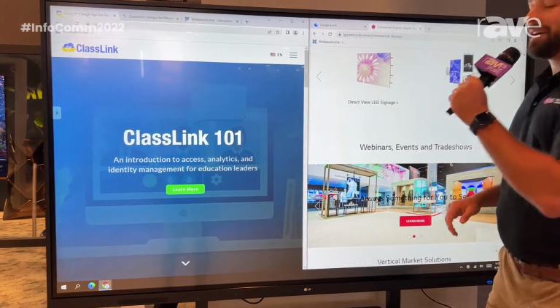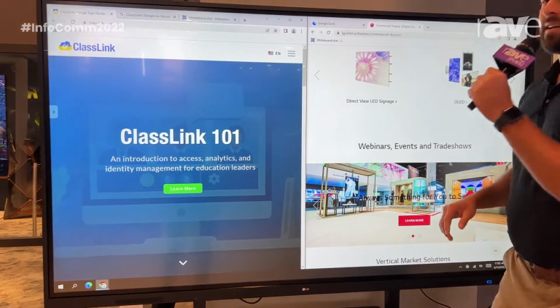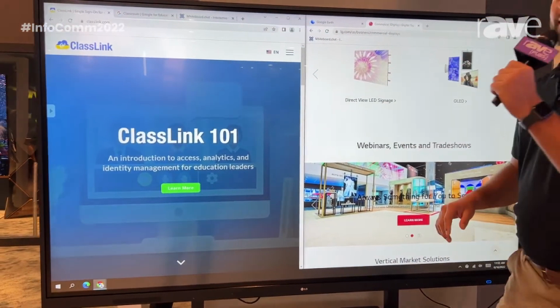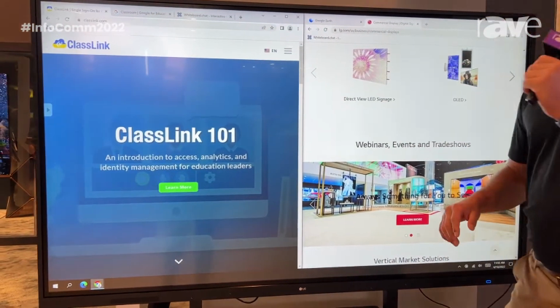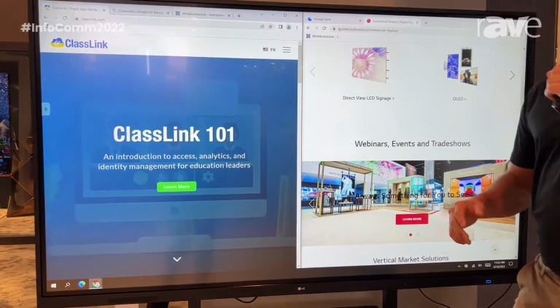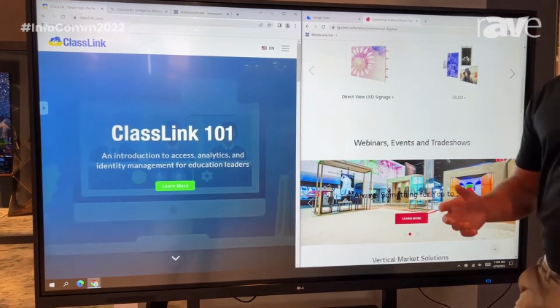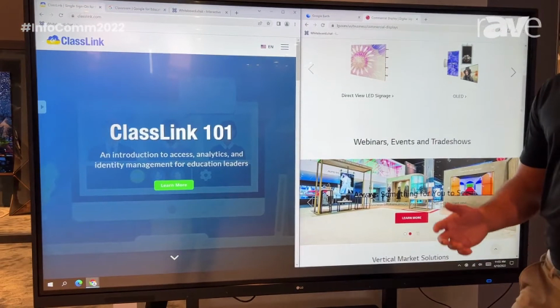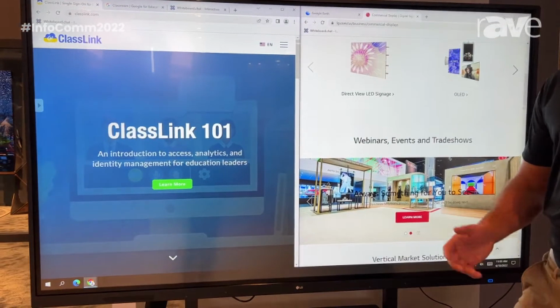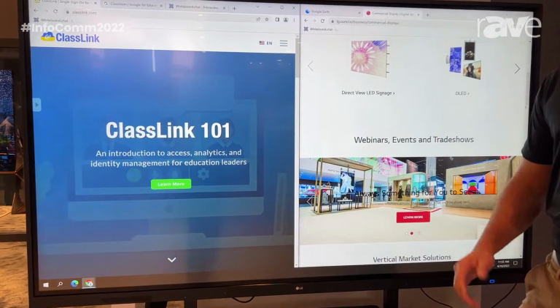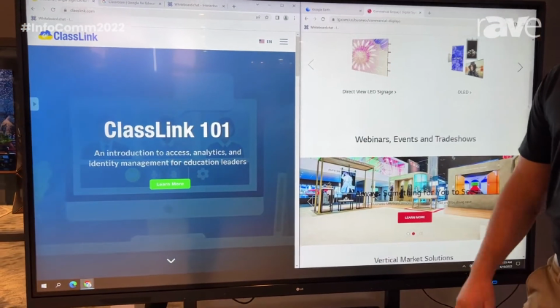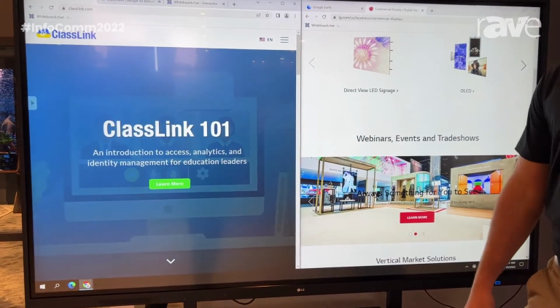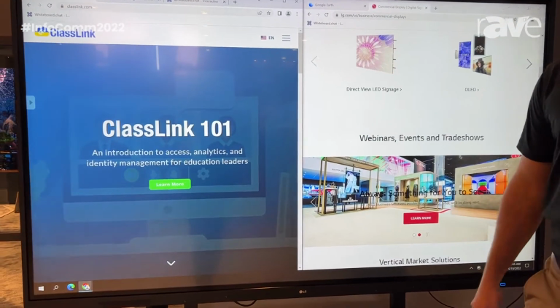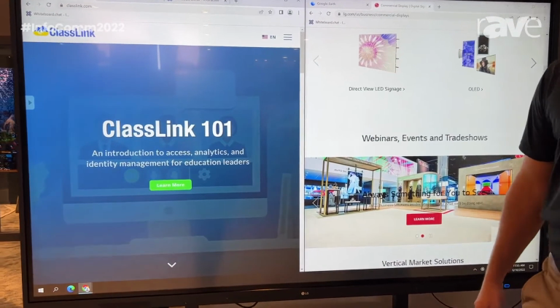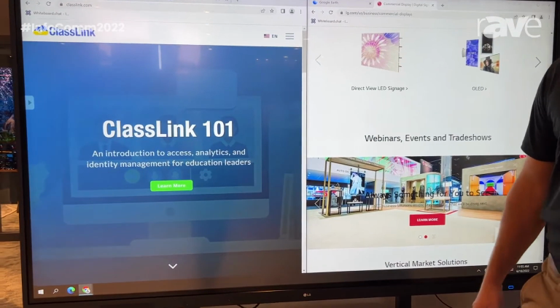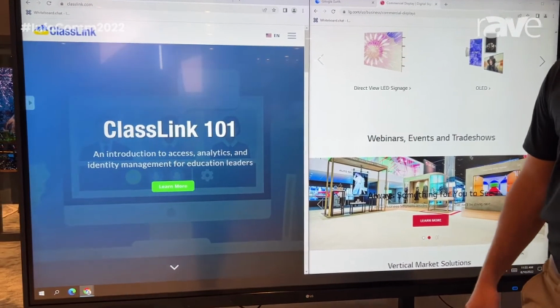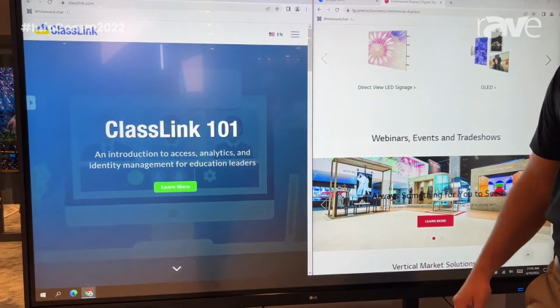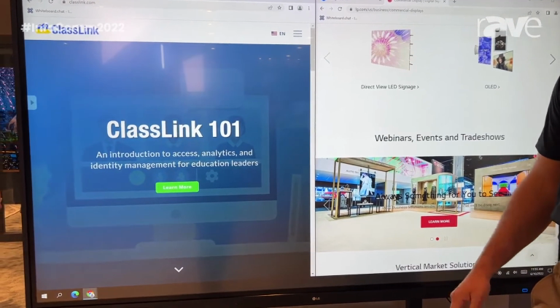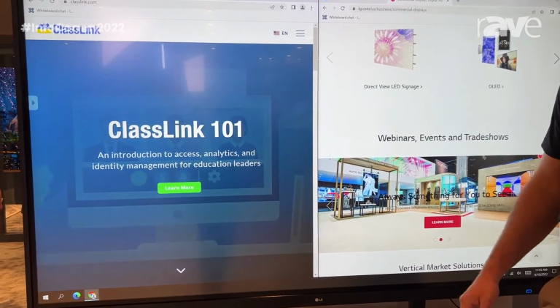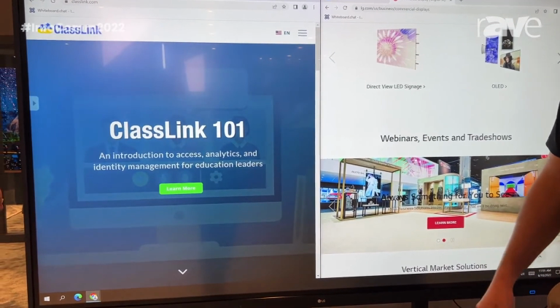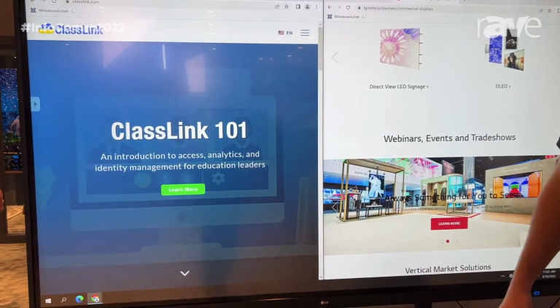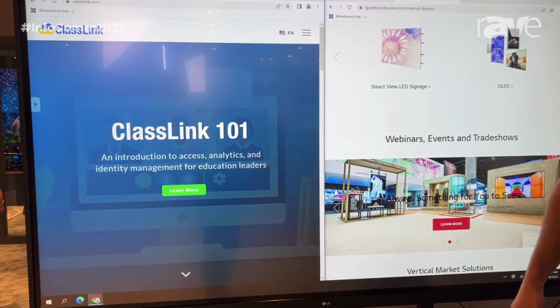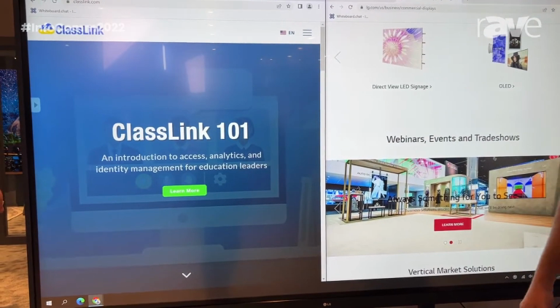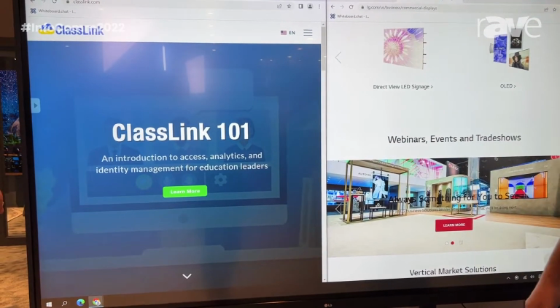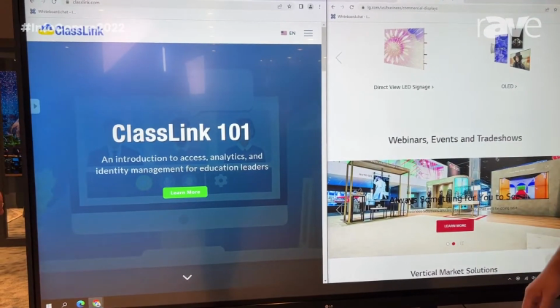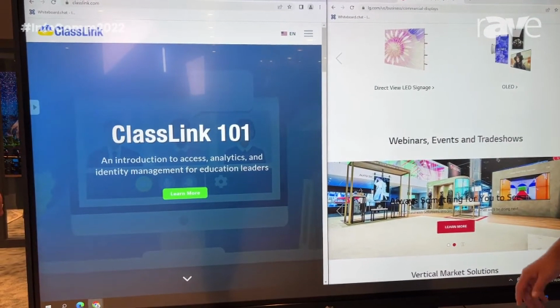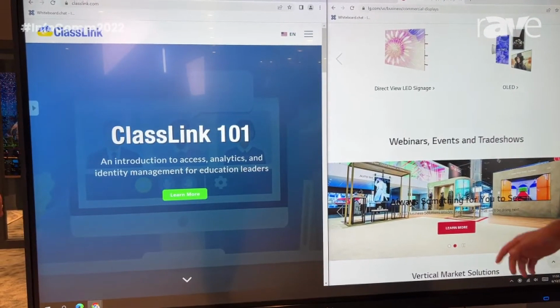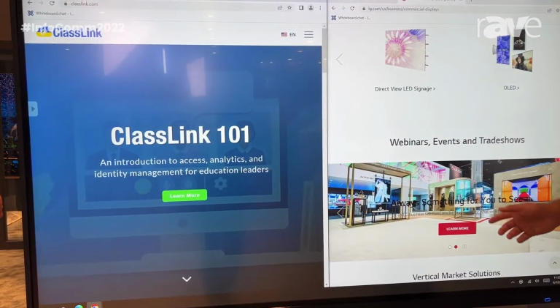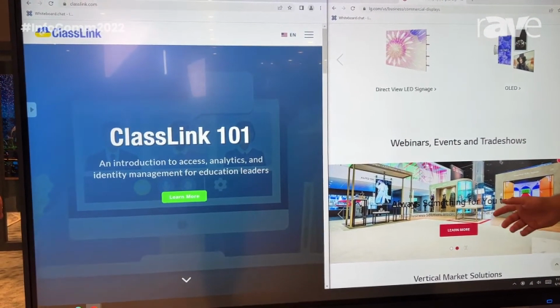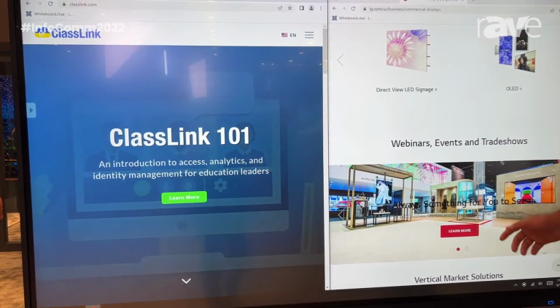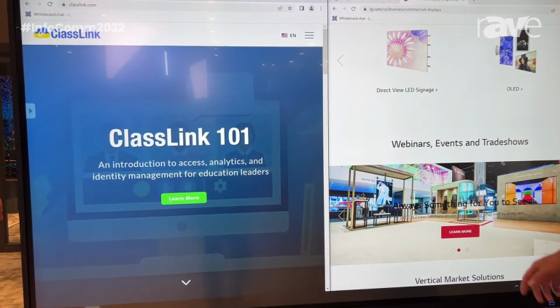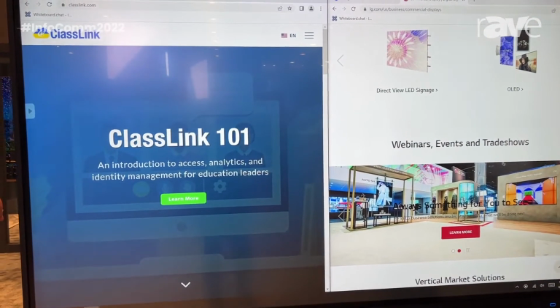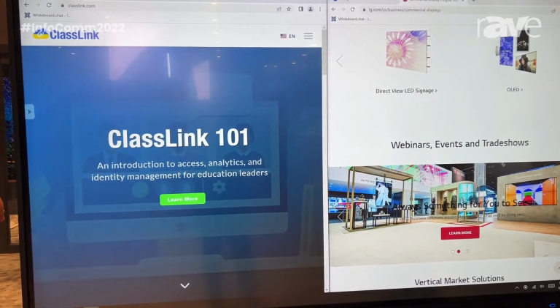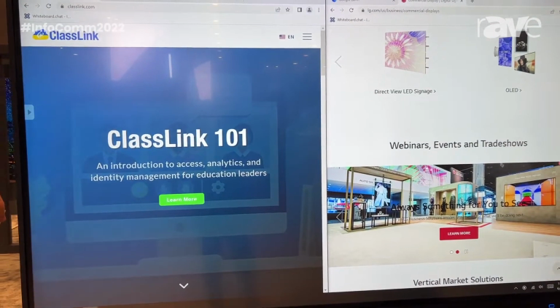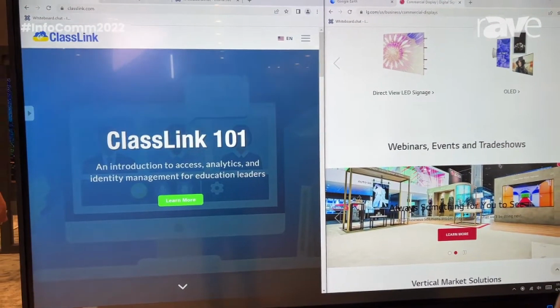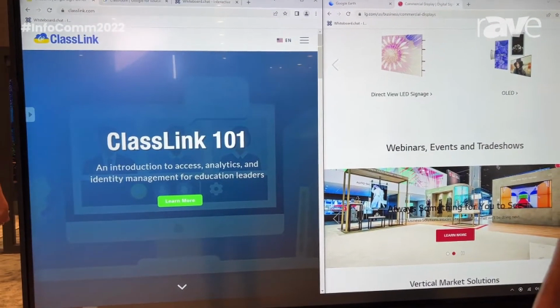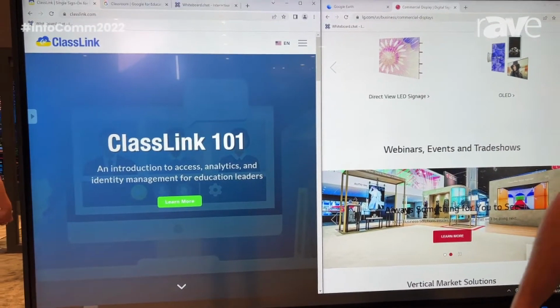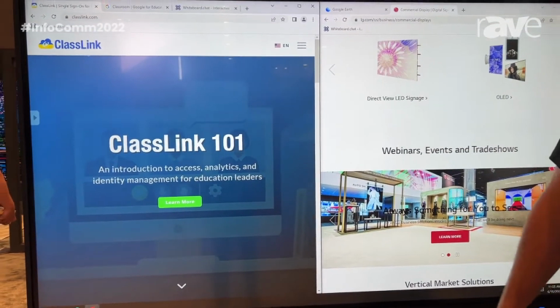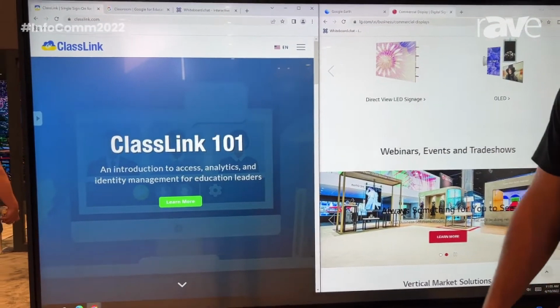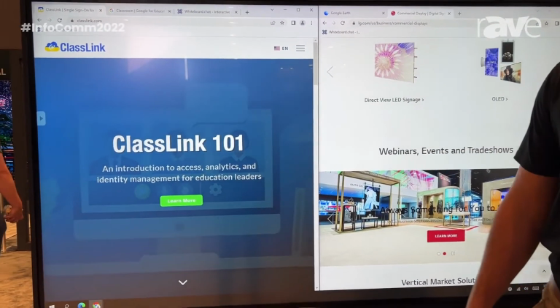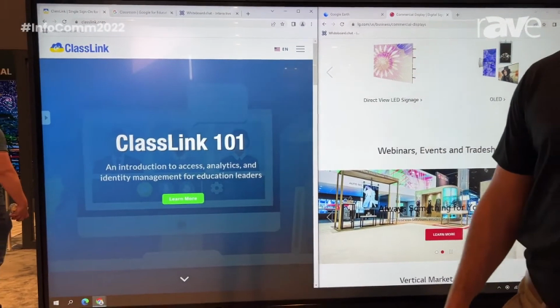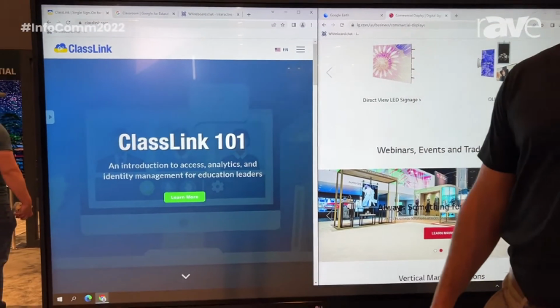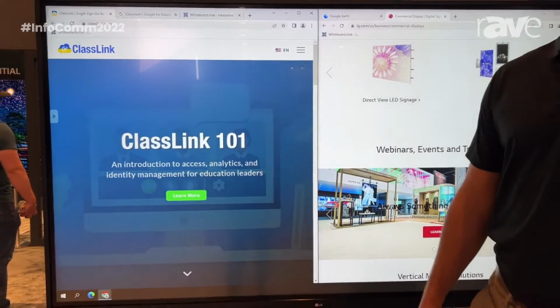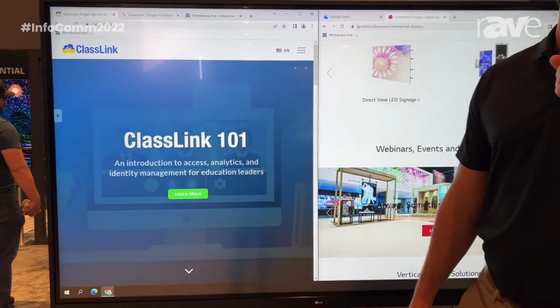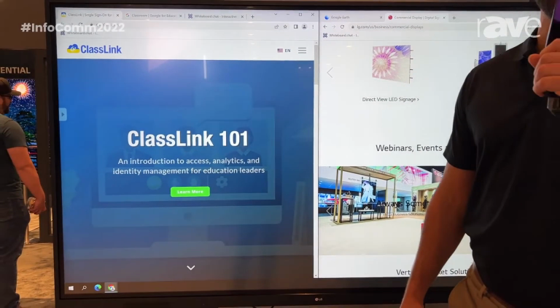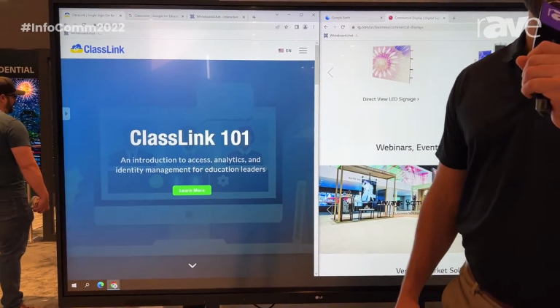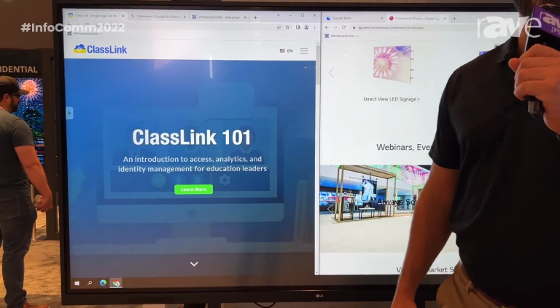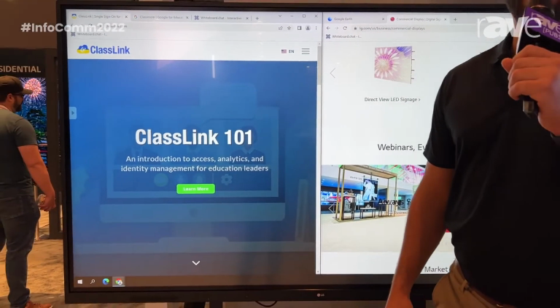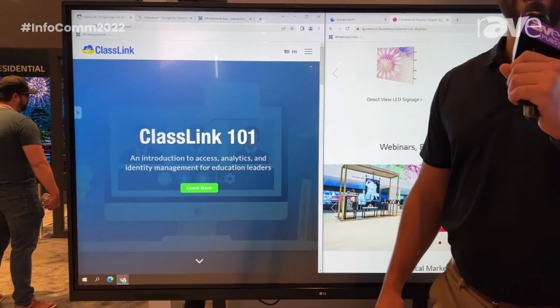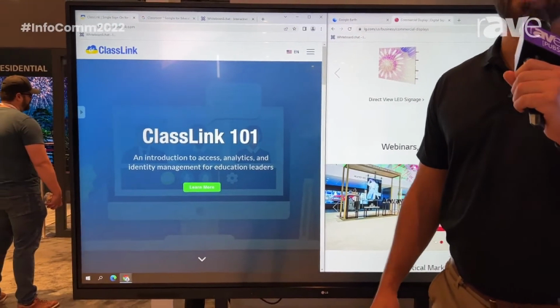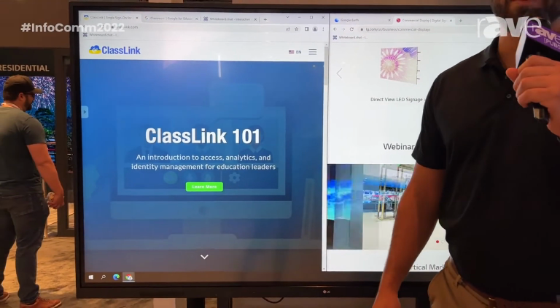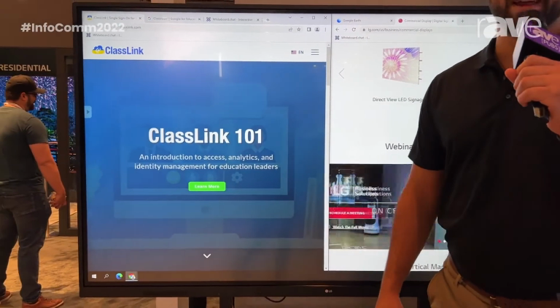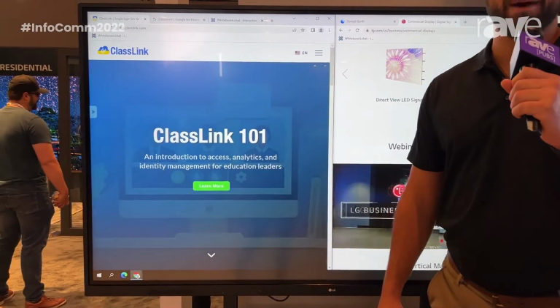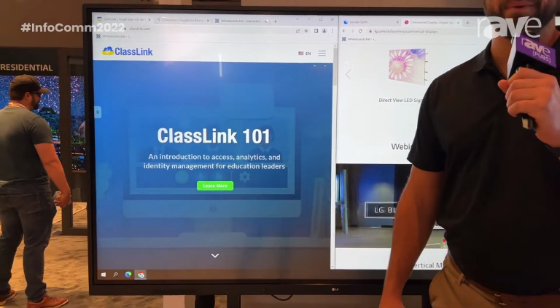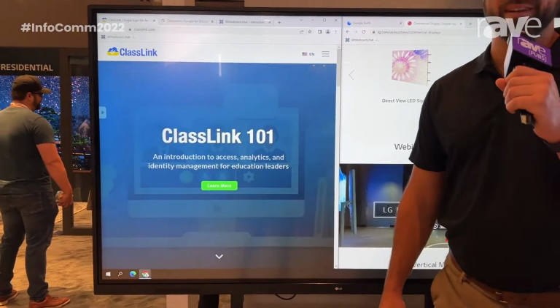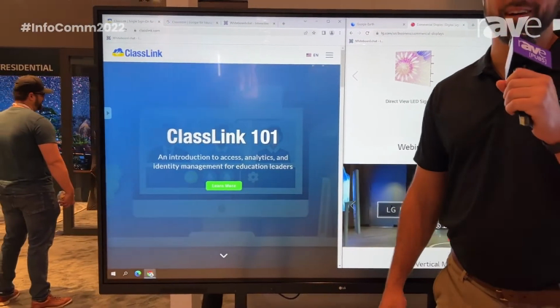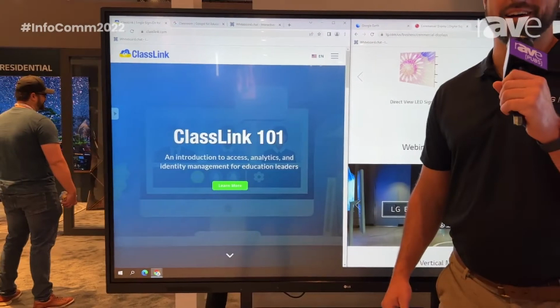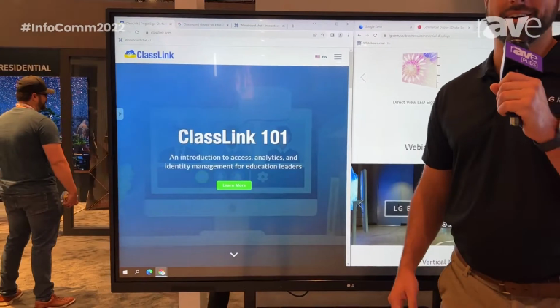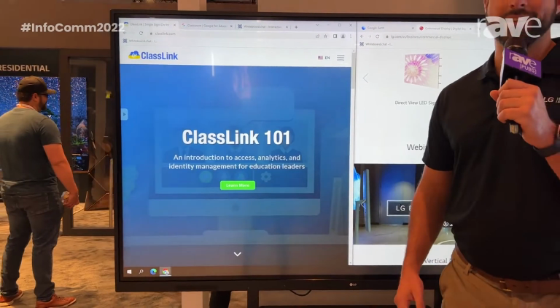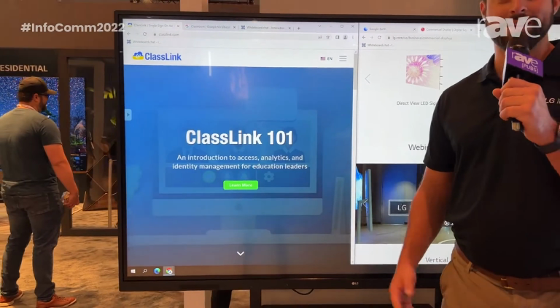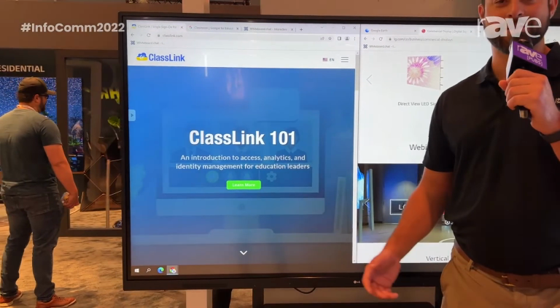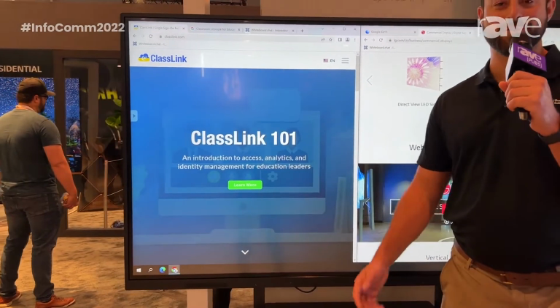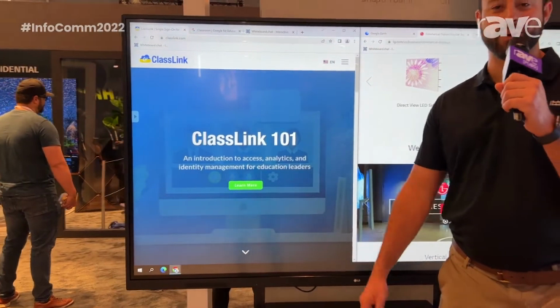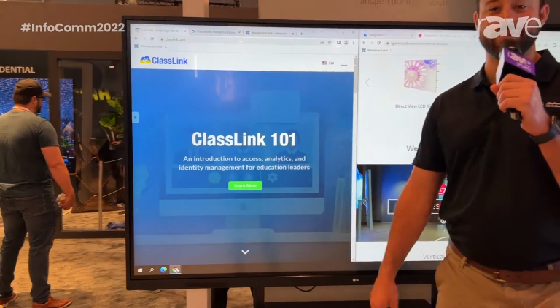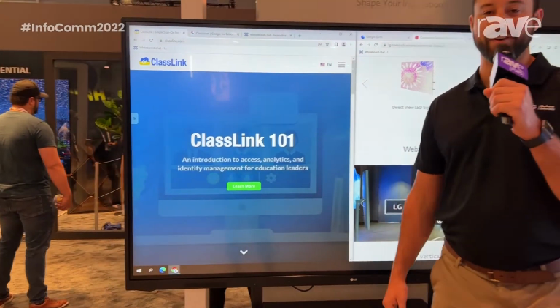To learn more information, please go to LGSolutions.com and we'd be happy to give you some more info.